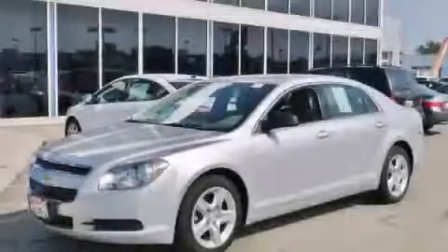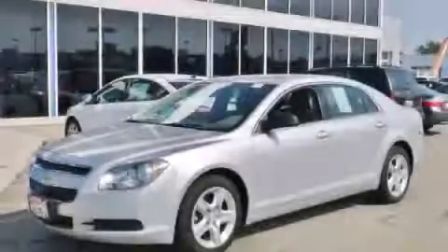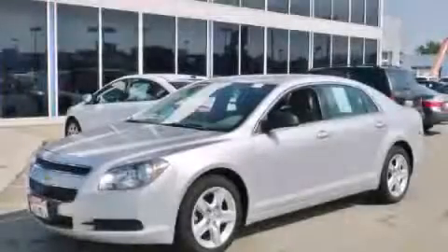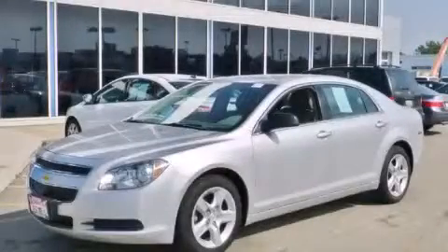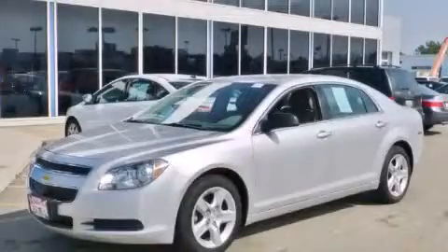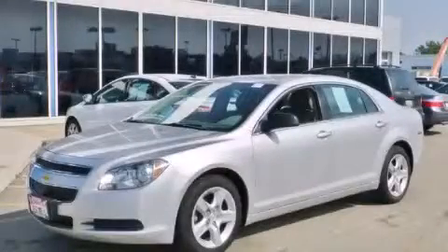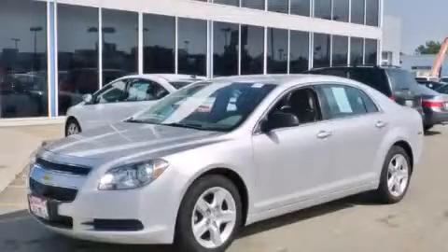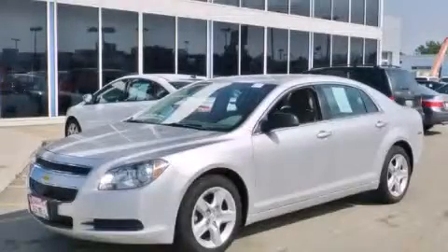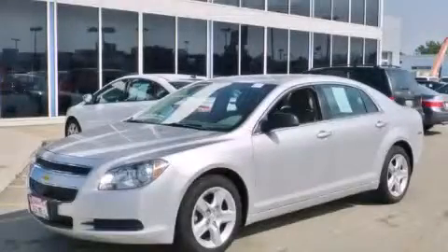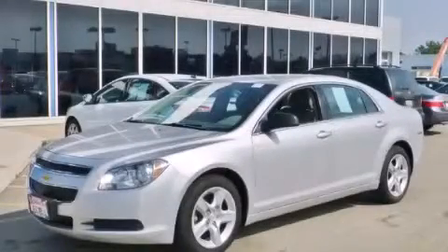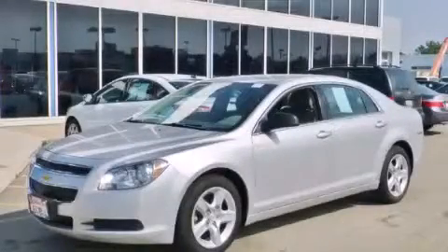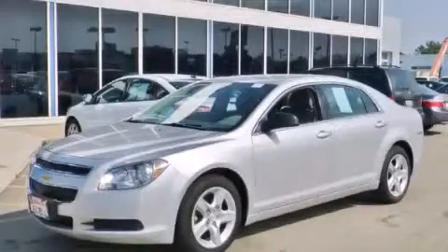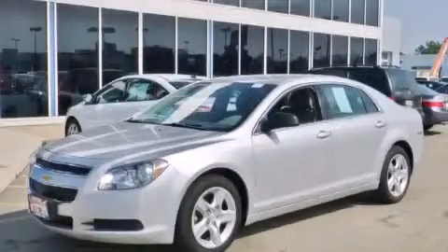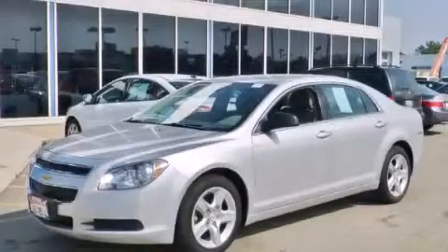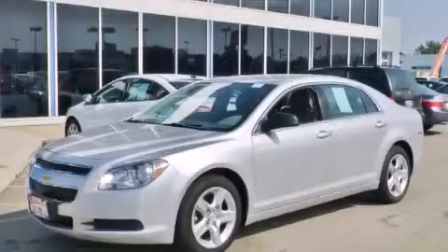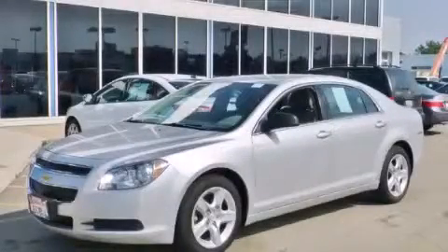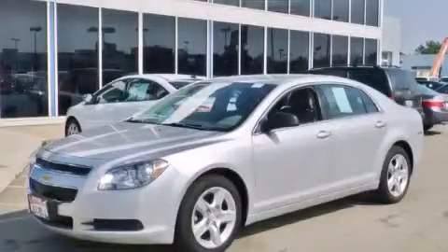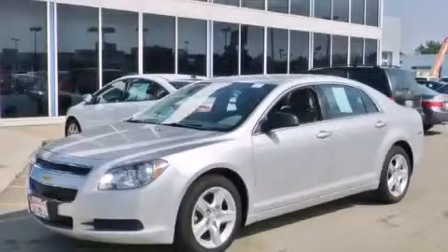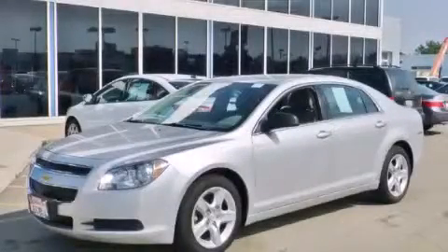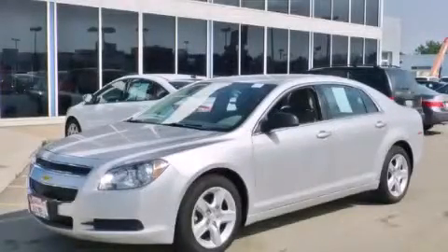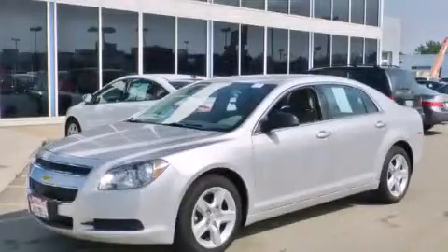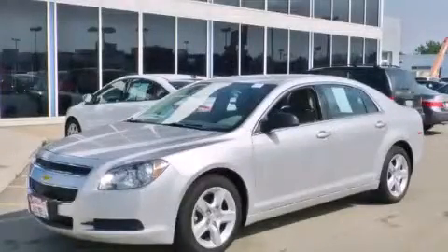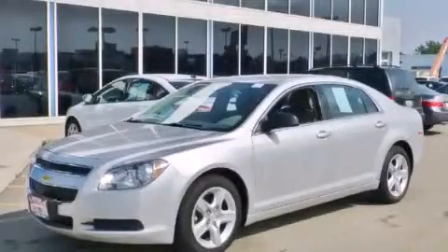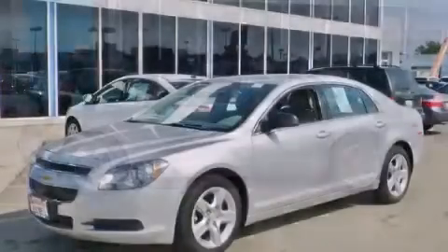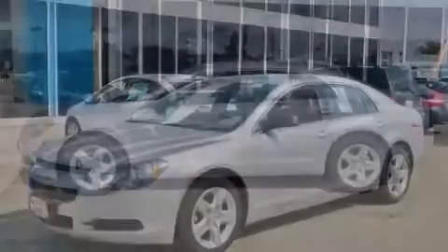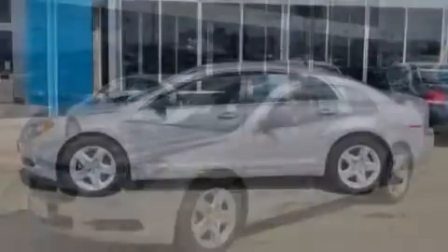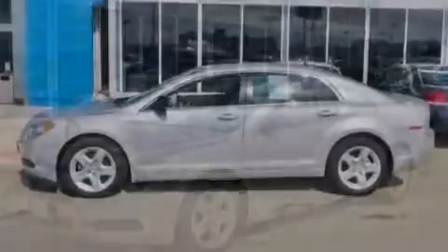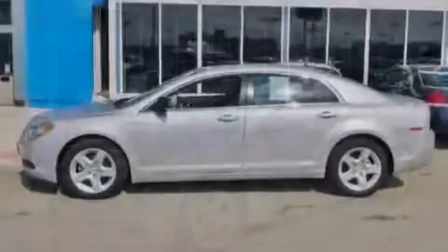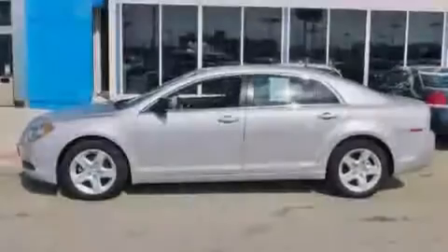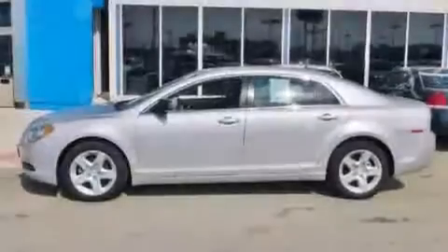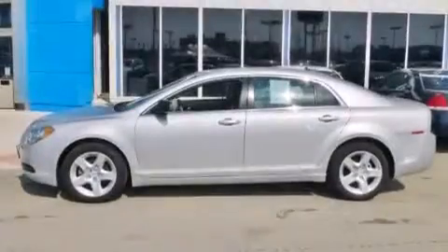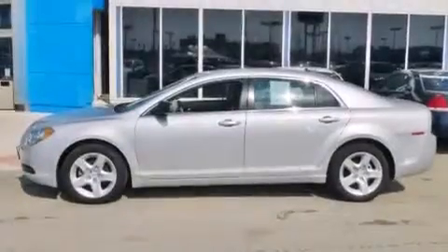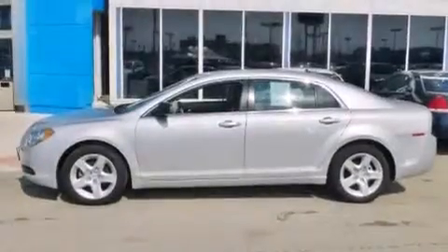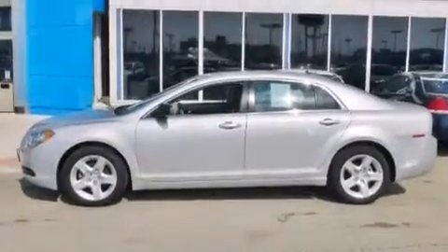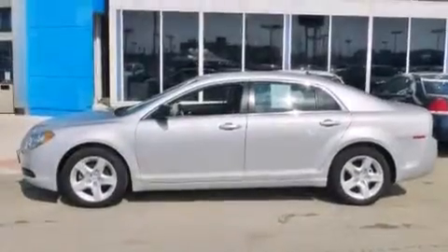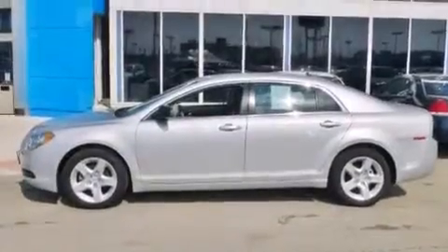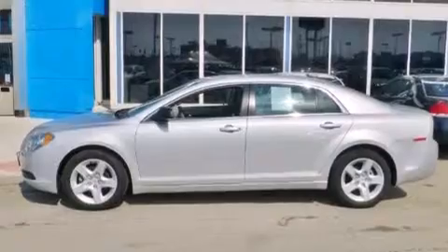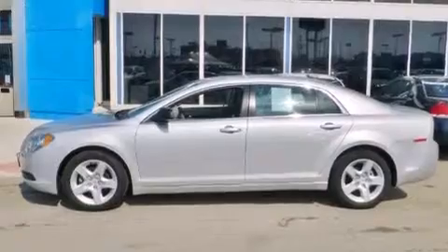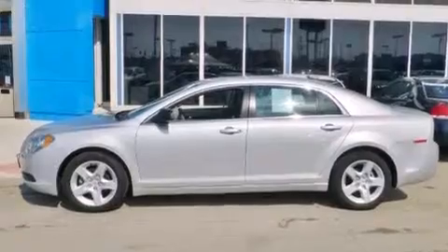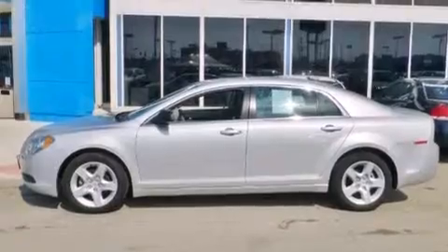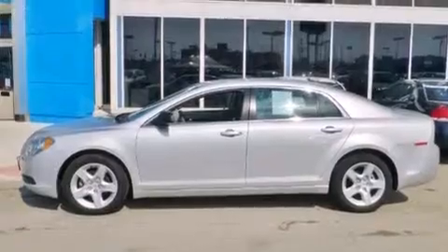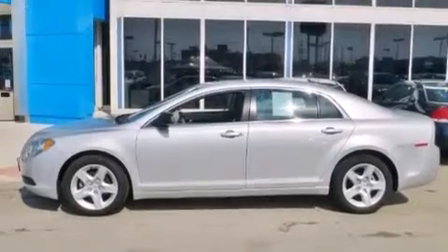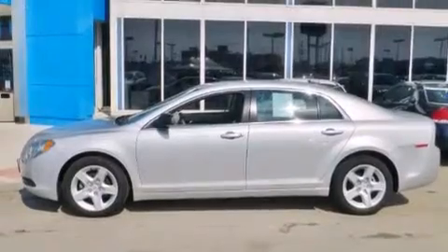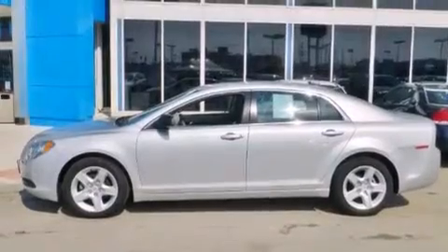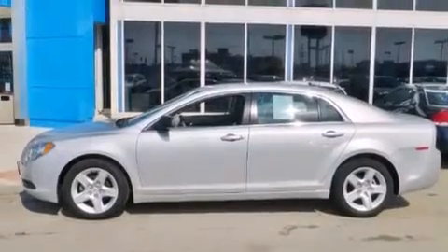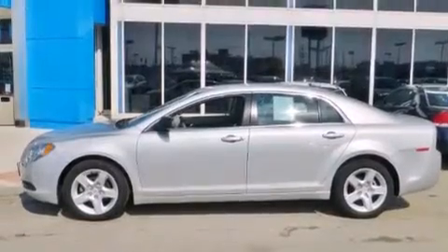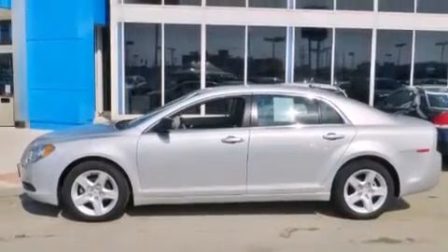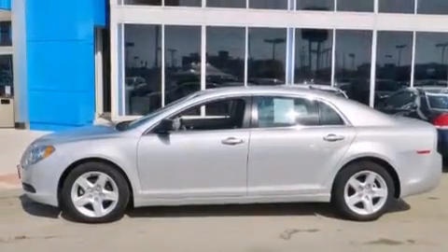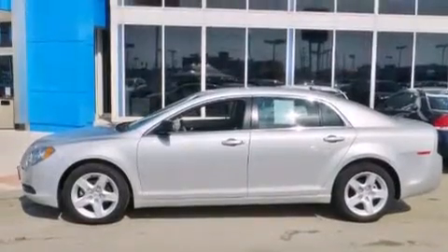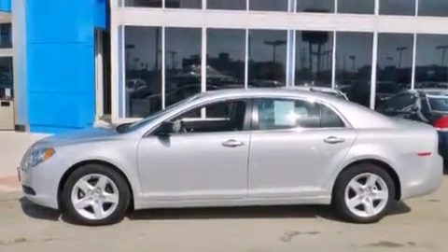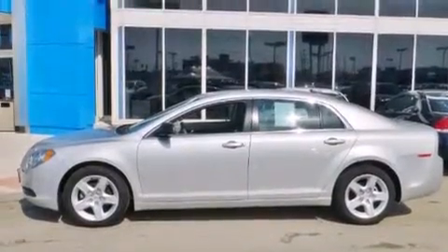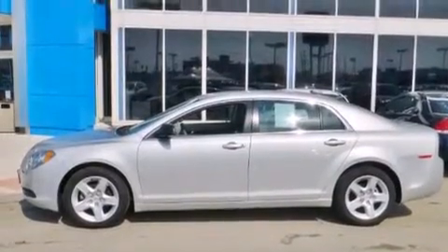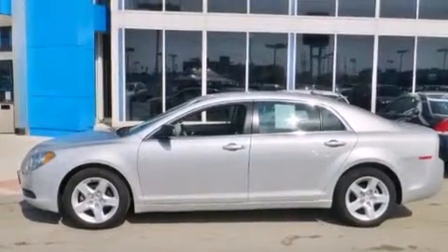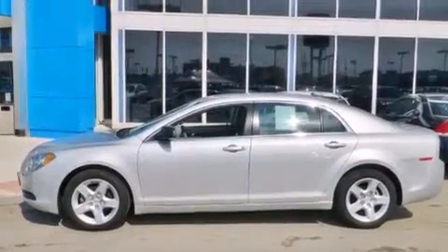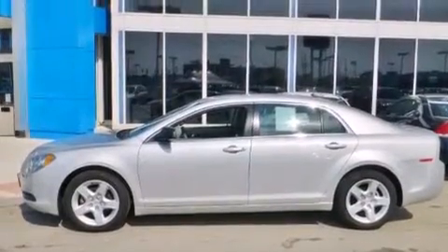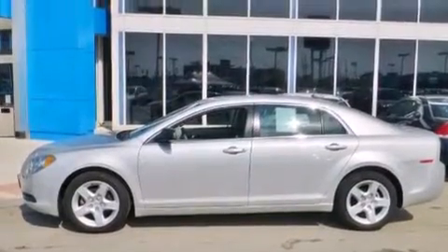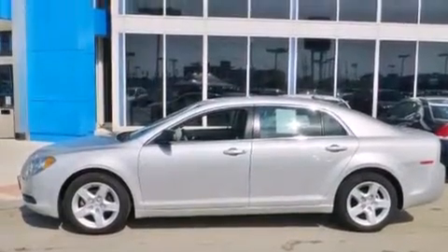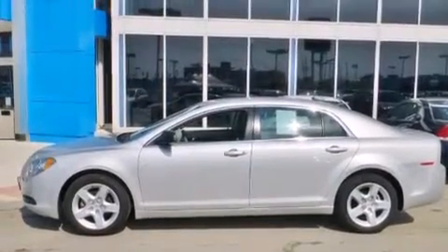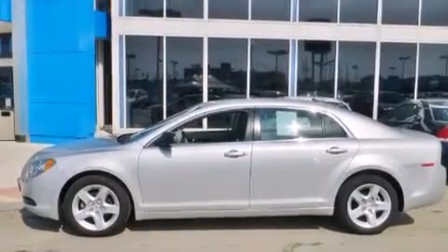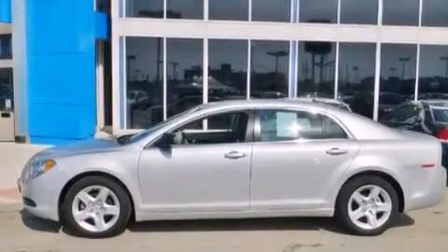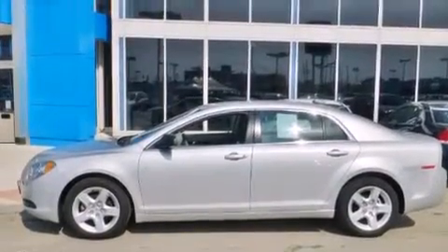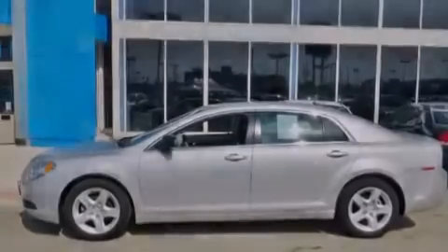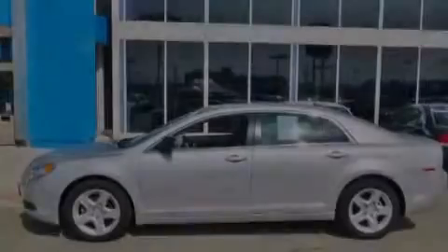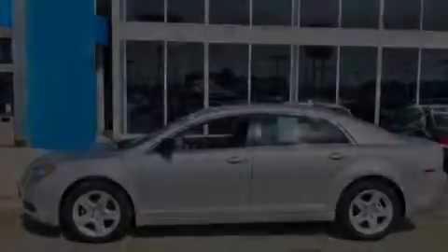This is a 2012 Chevrolet Malibu. It features a 2.4-liter four-cylinder engine and an automatic transmission.